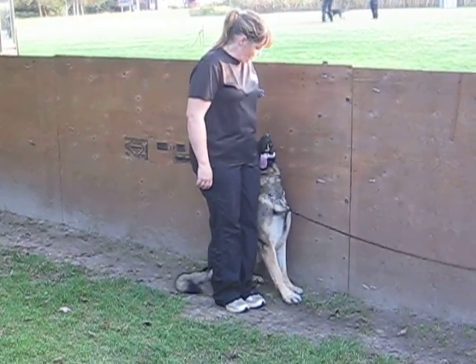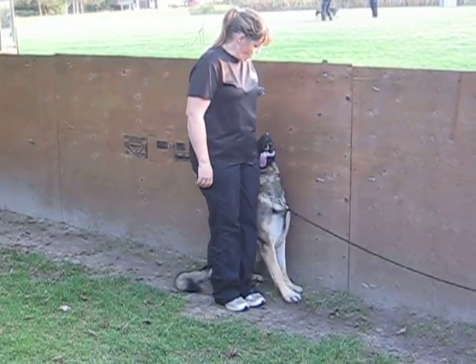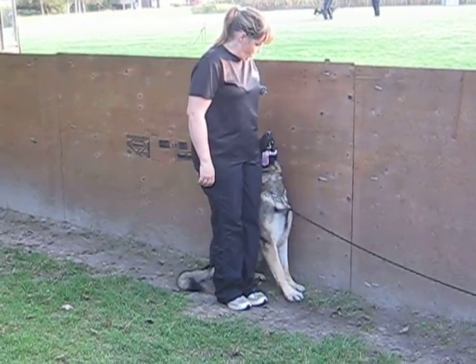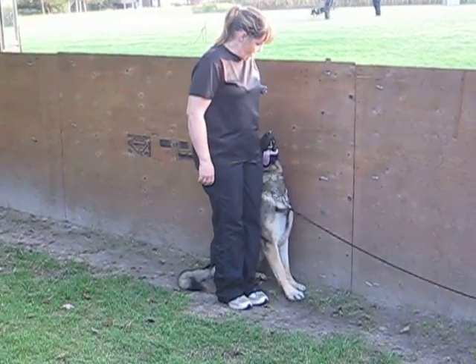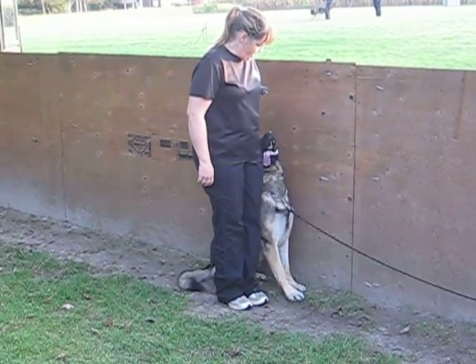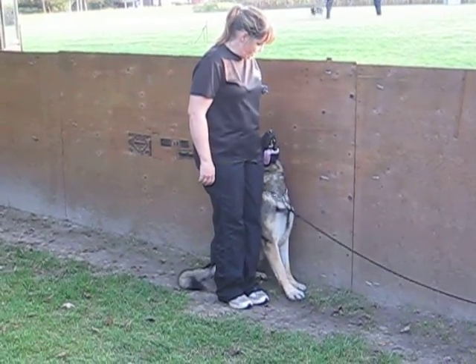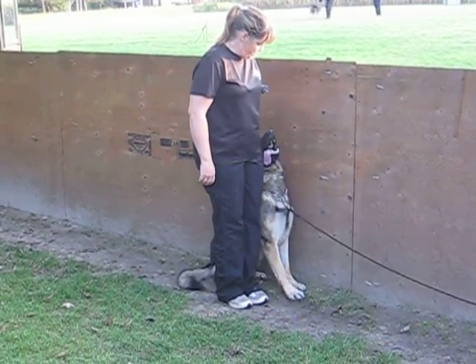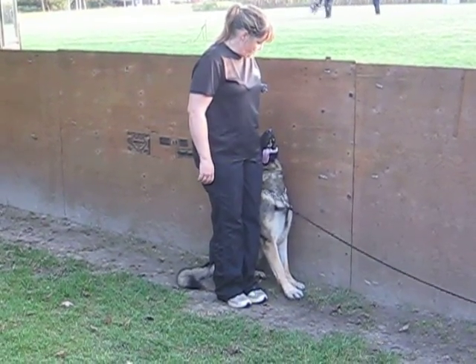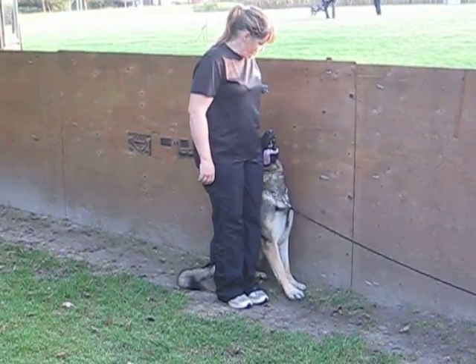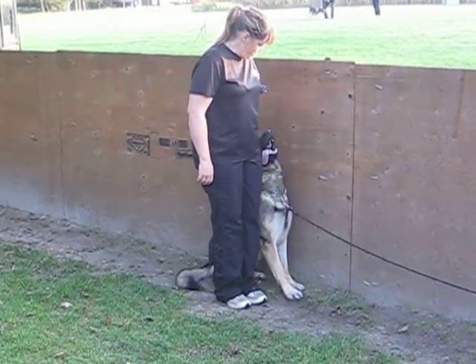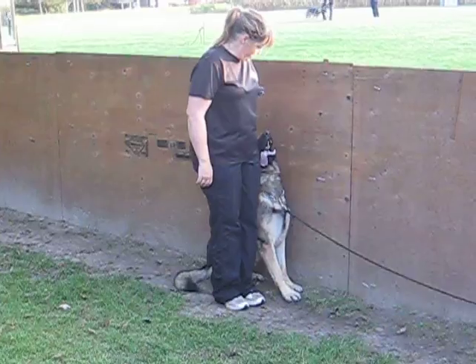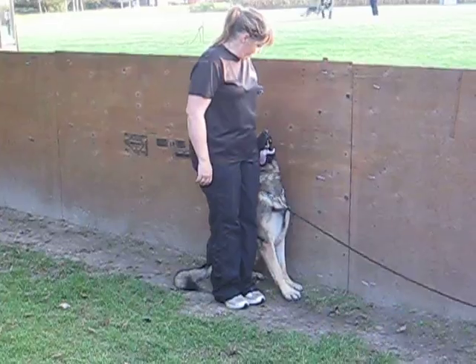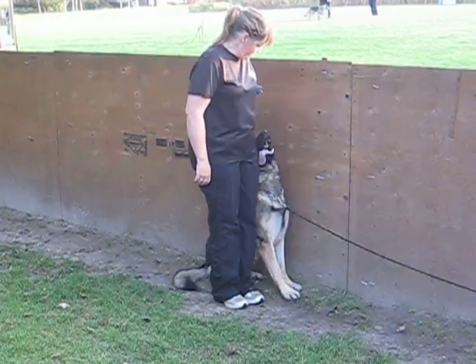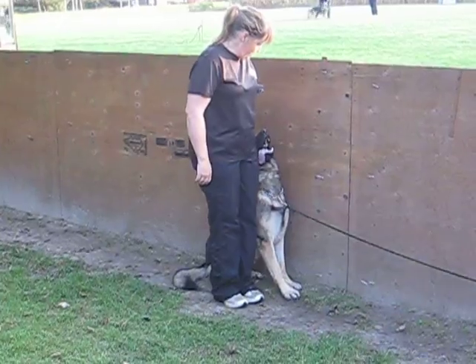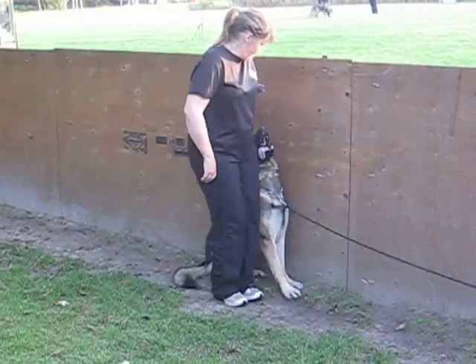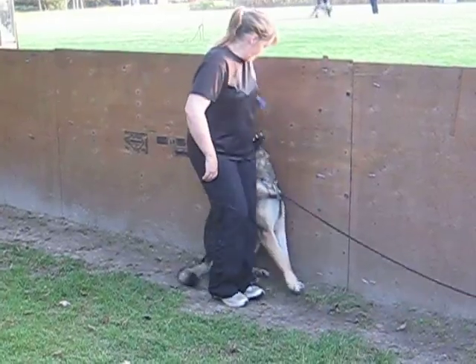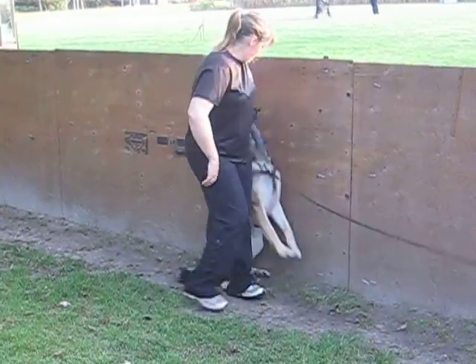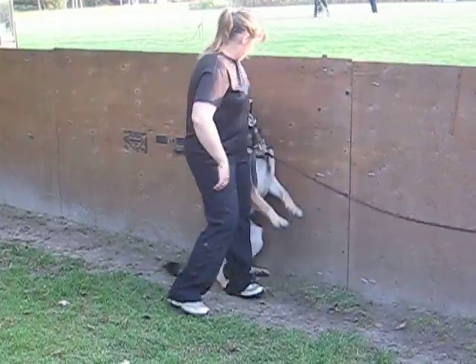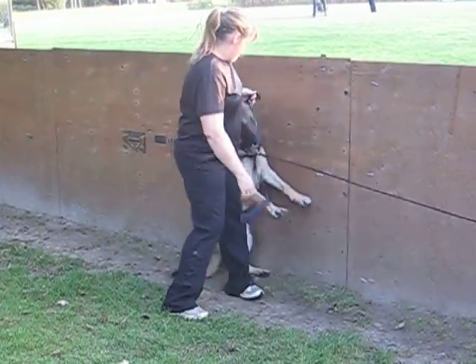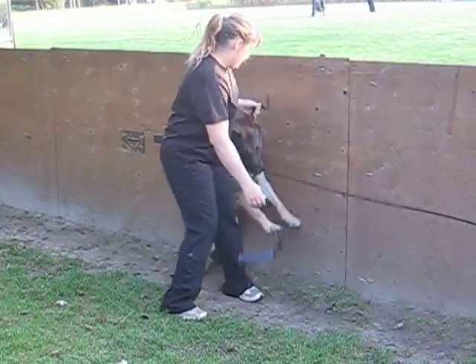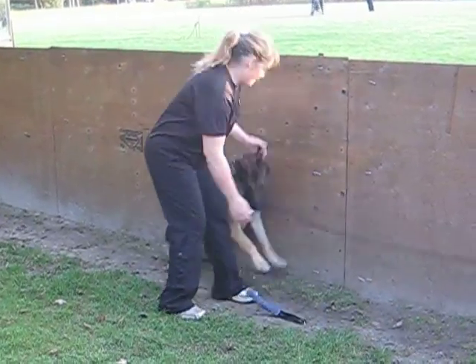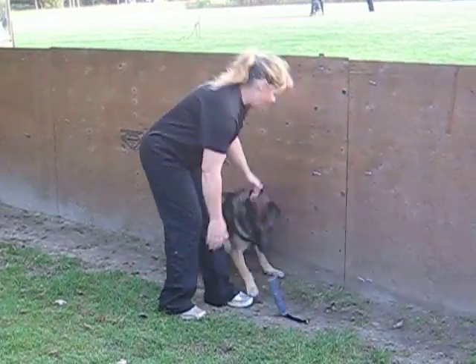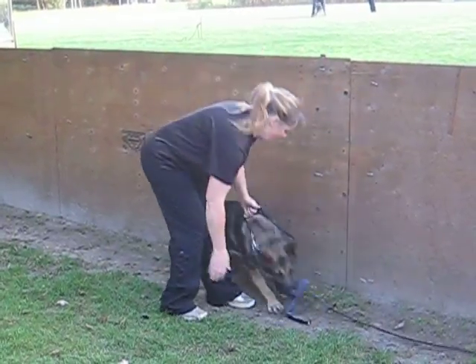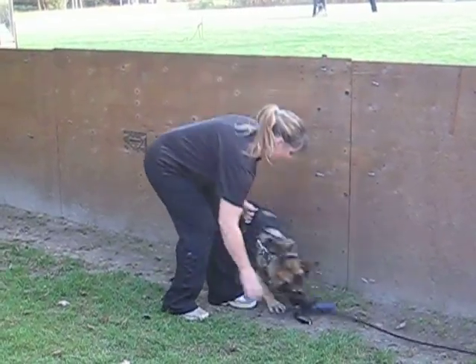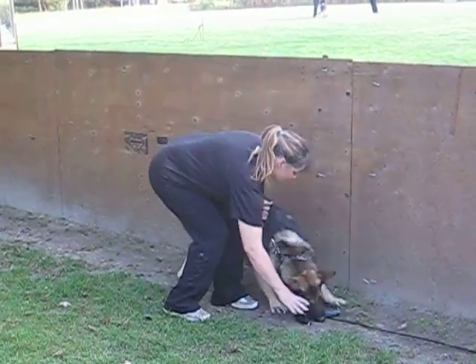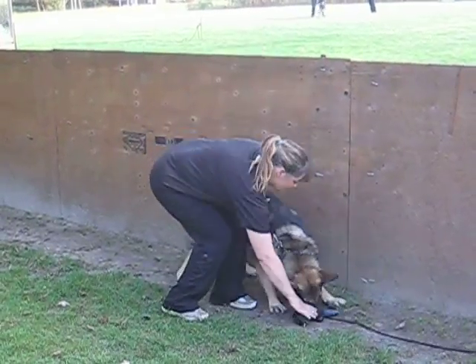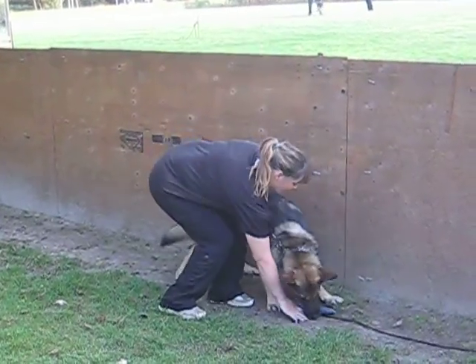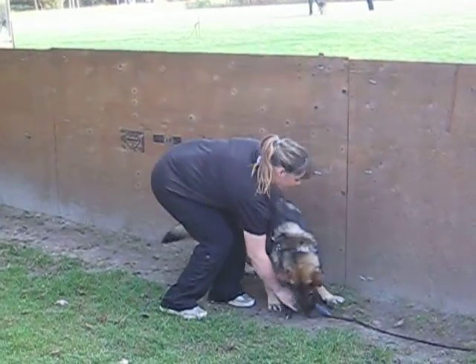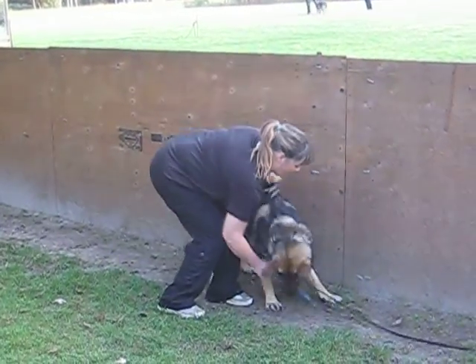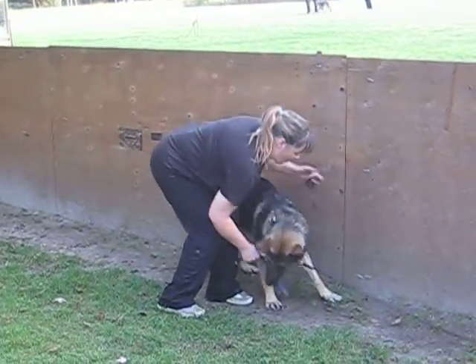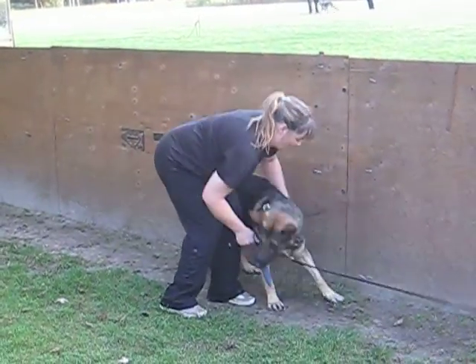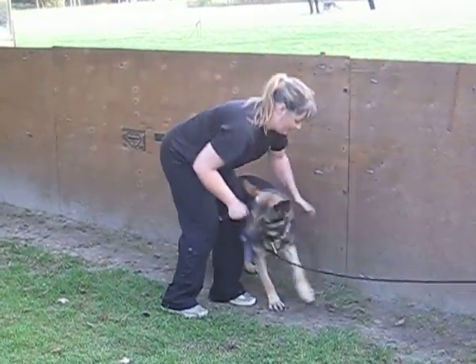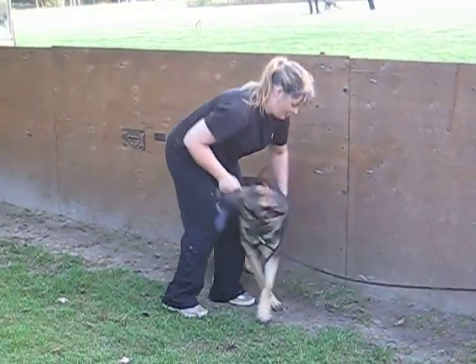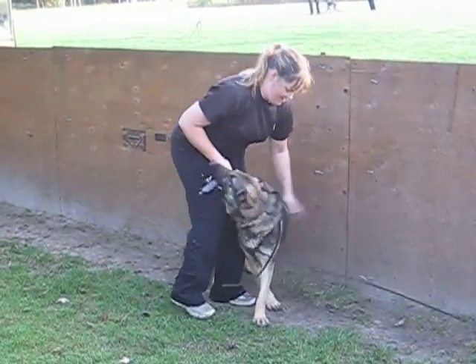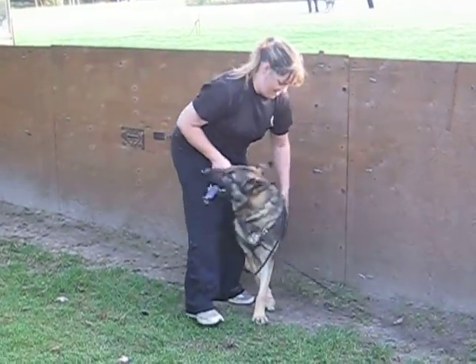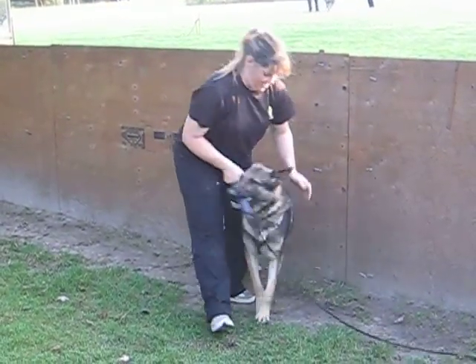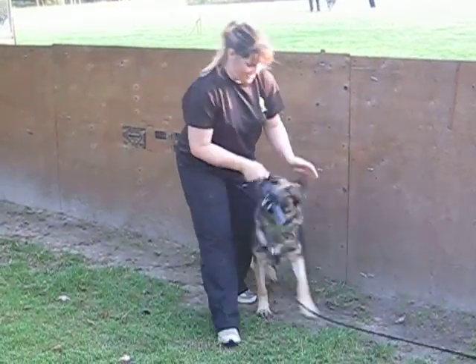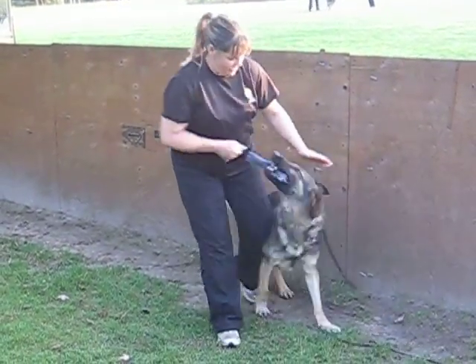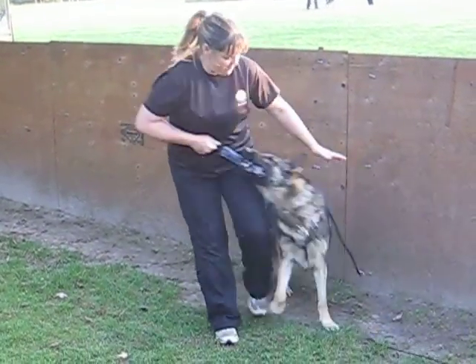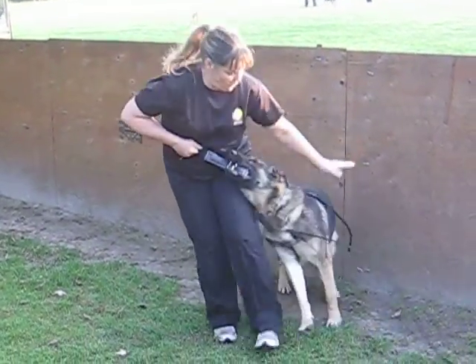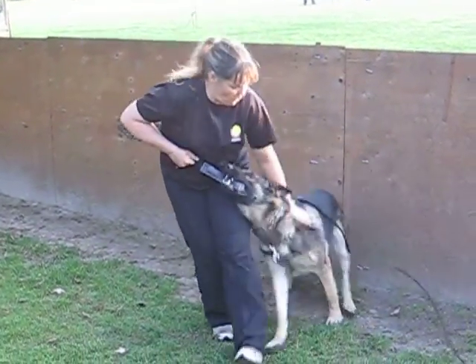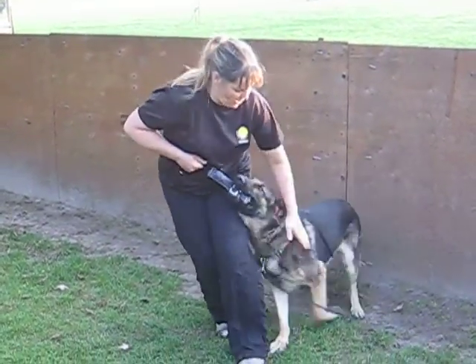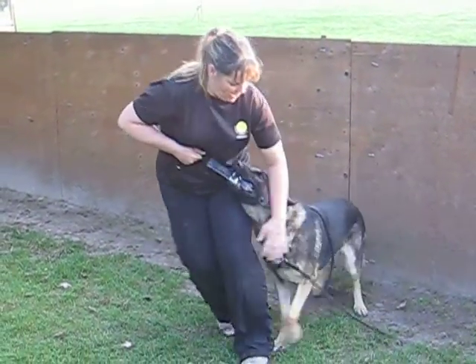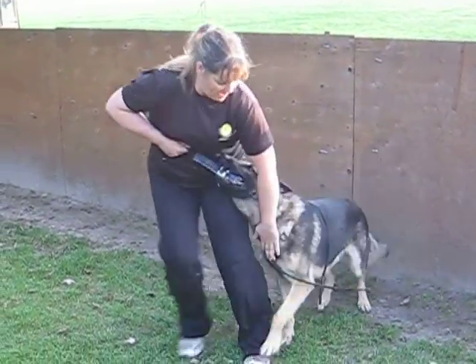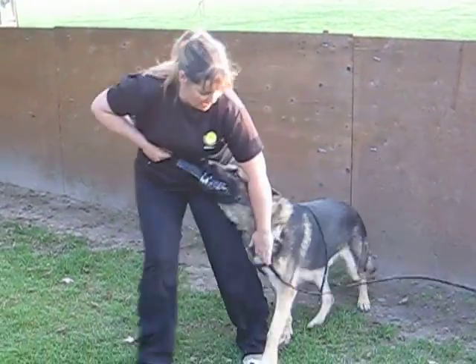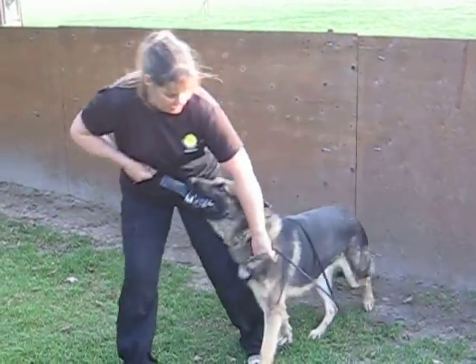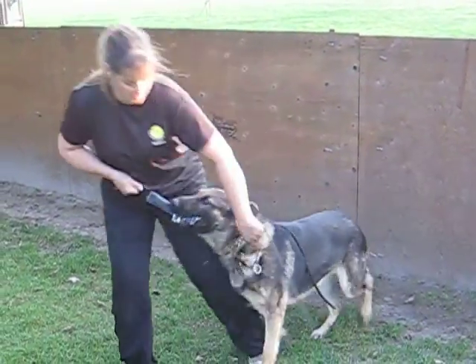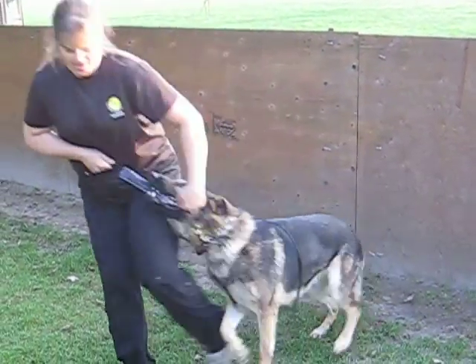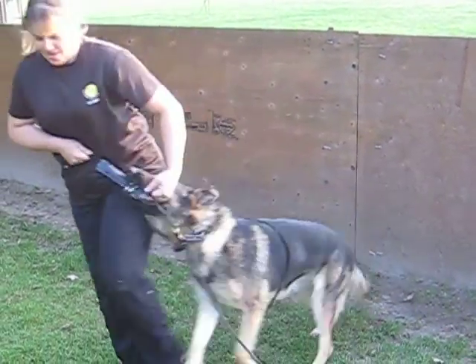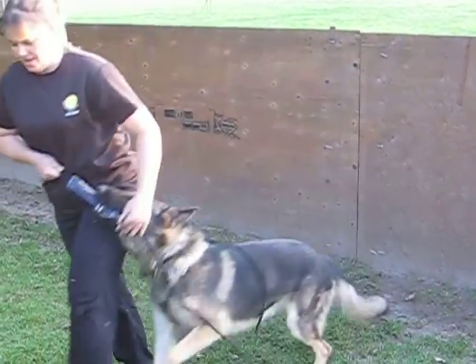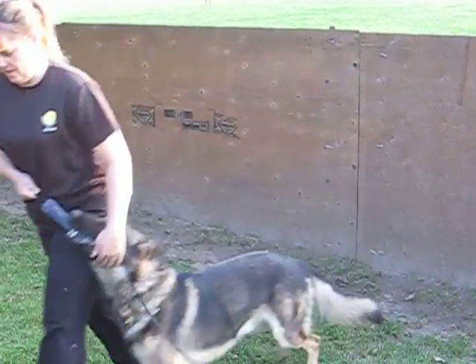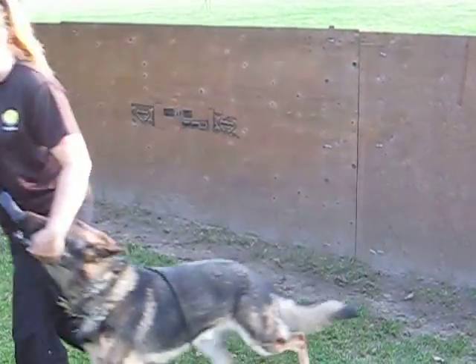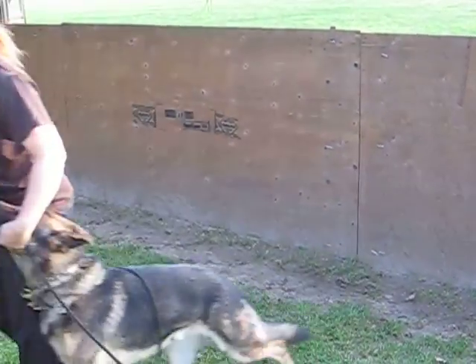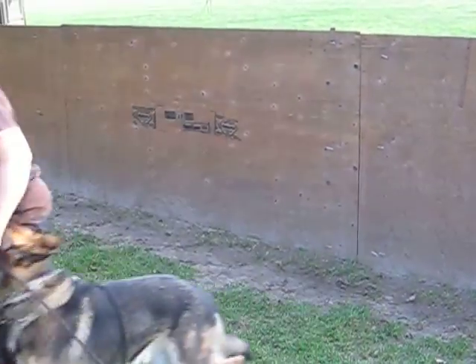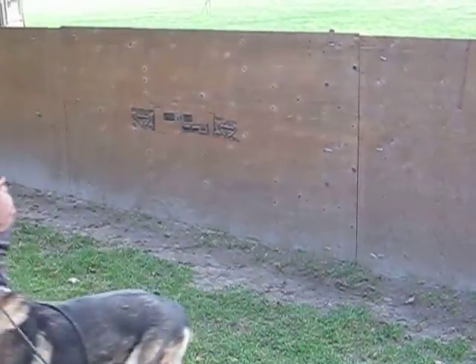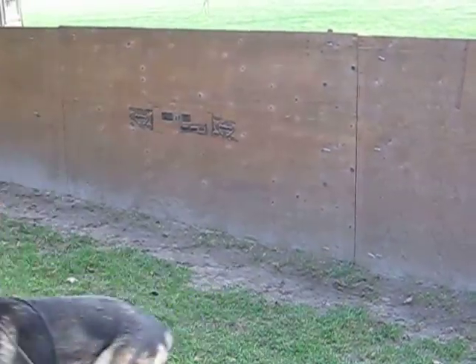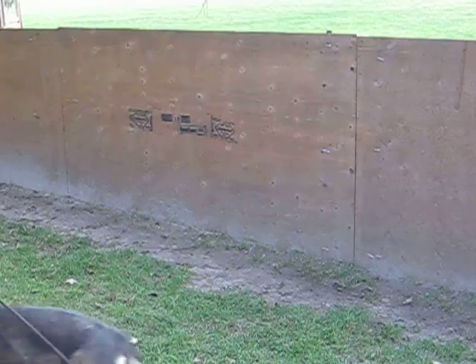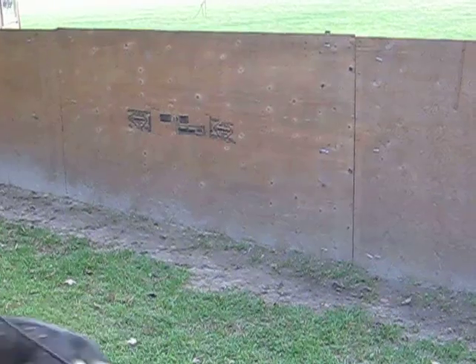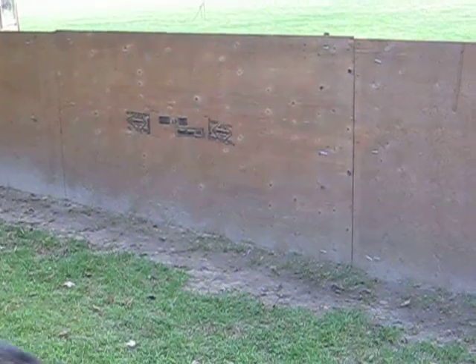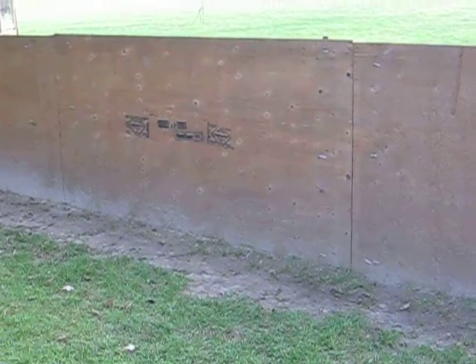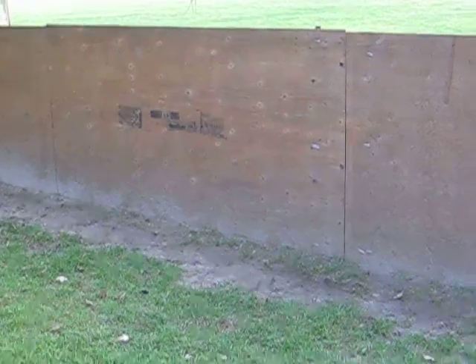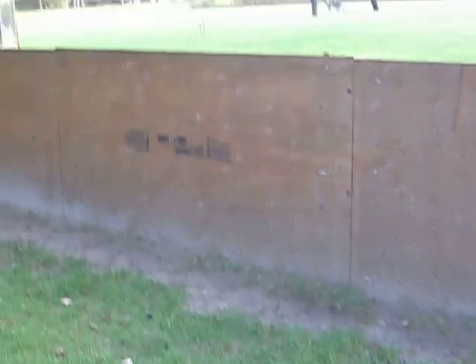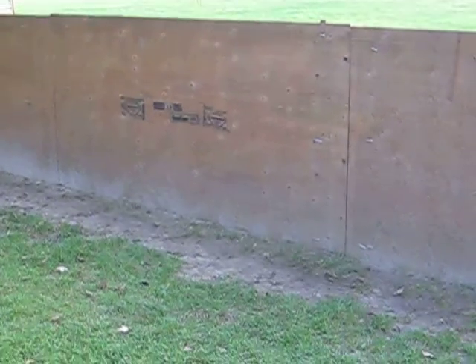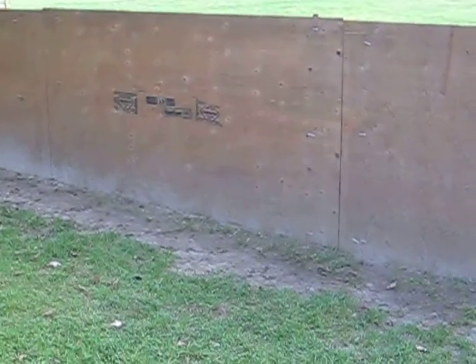And break it. Break it. Yes, good dog. Okay. Out.